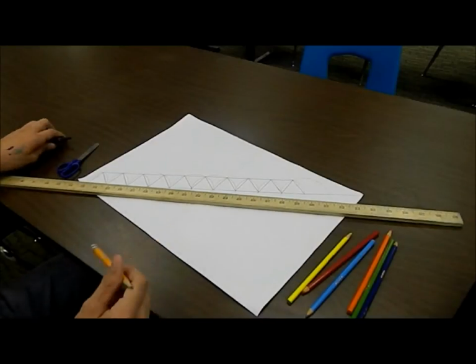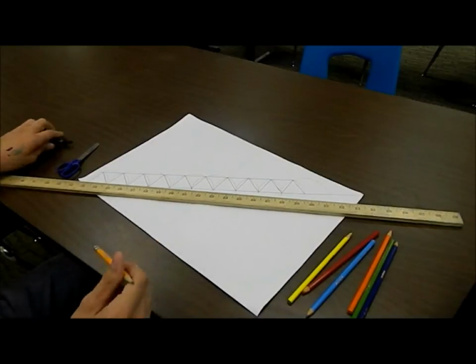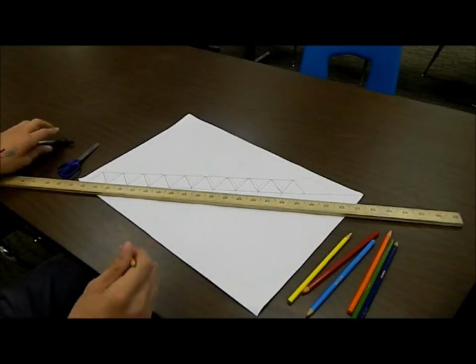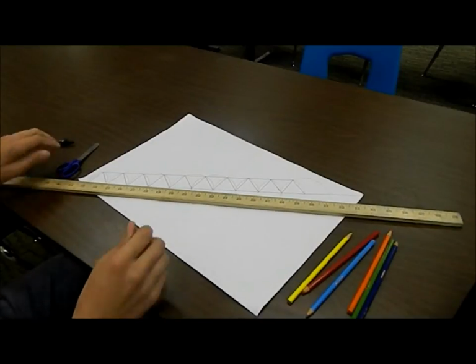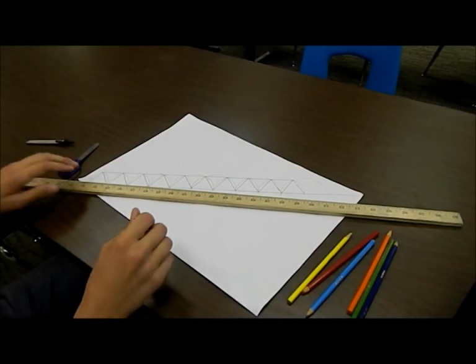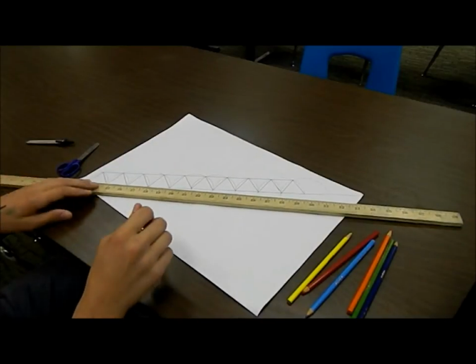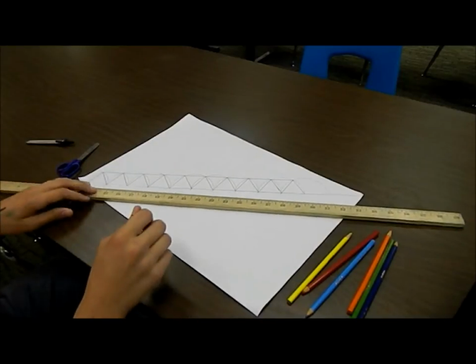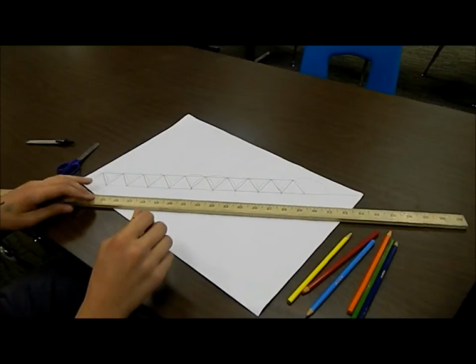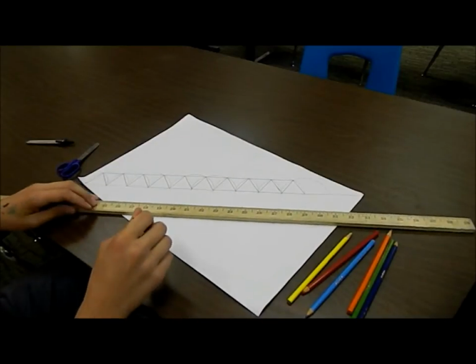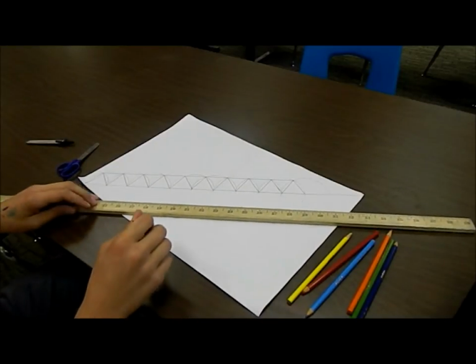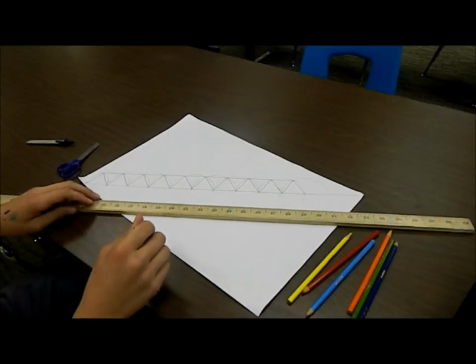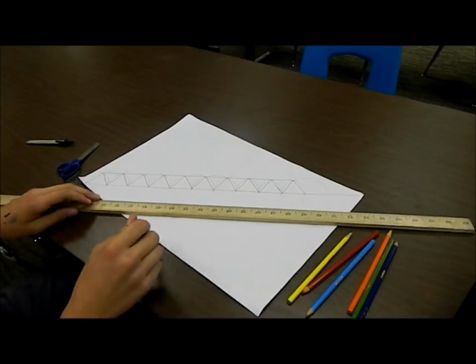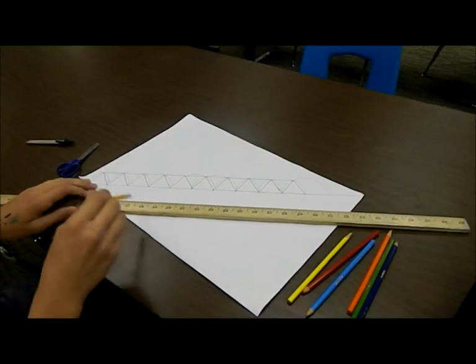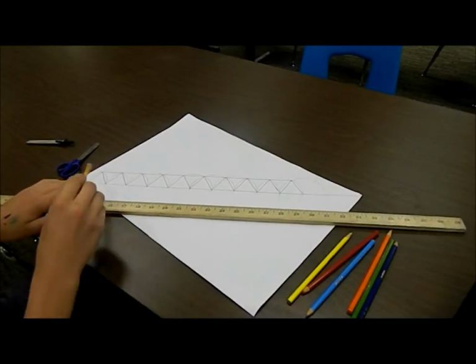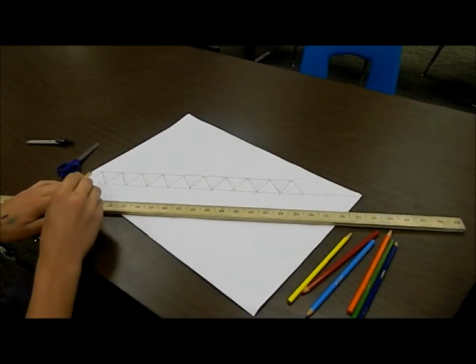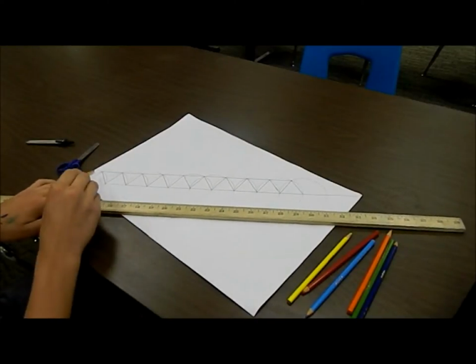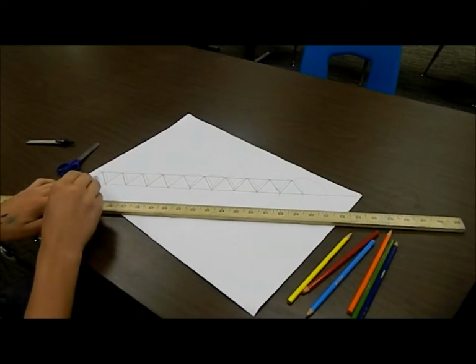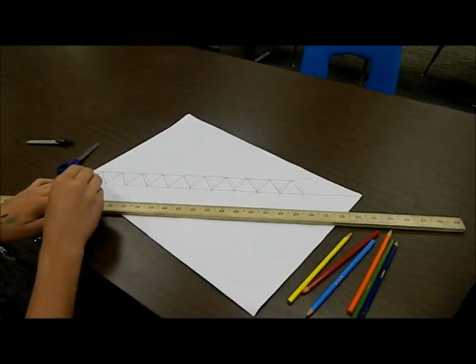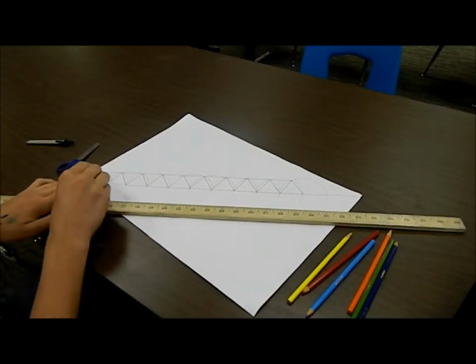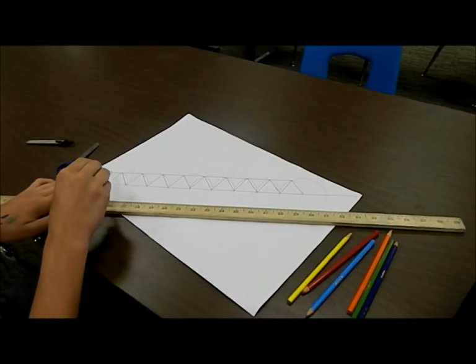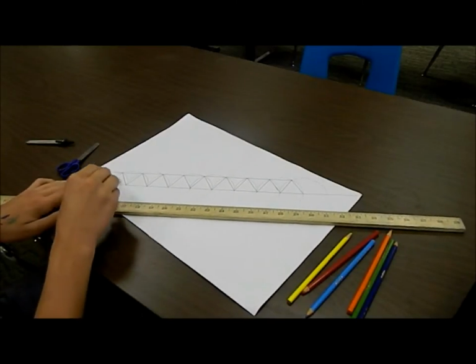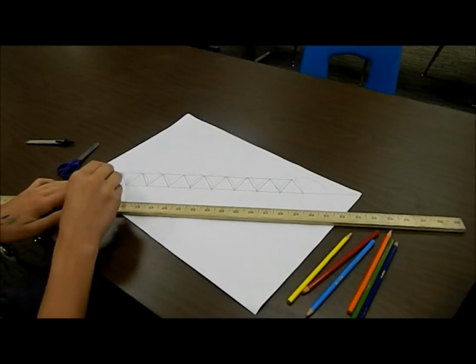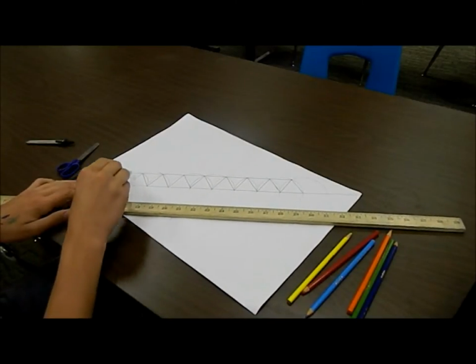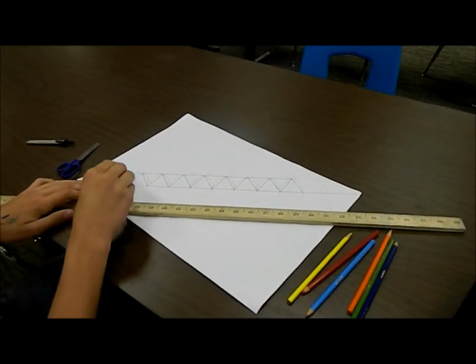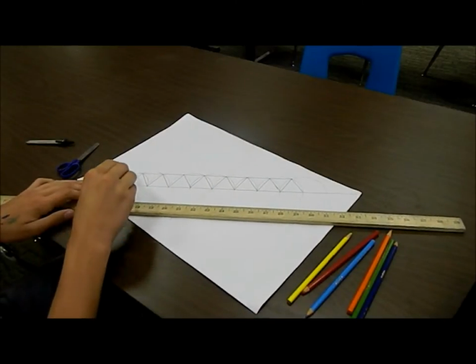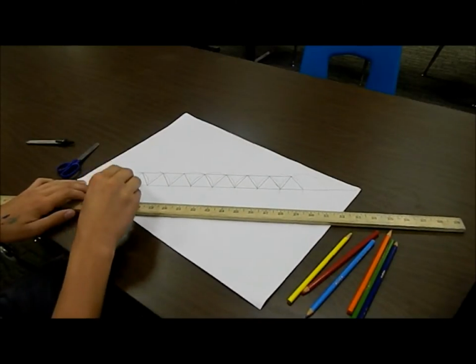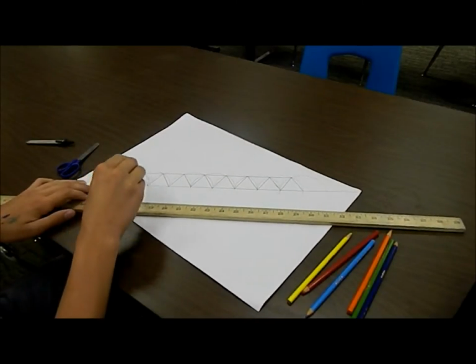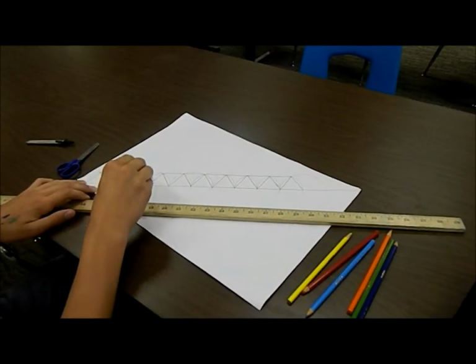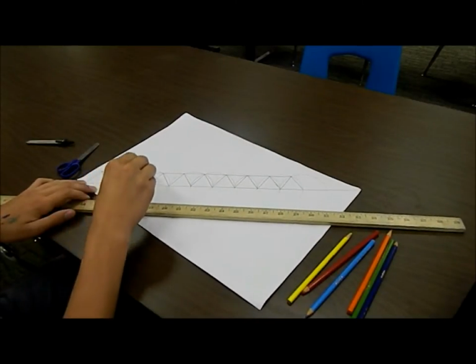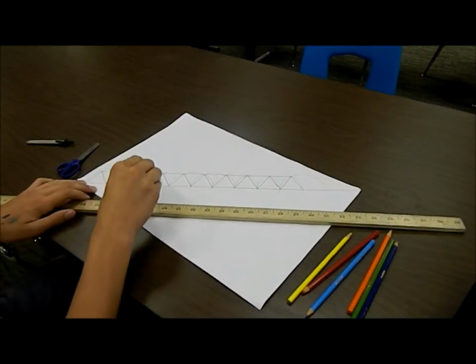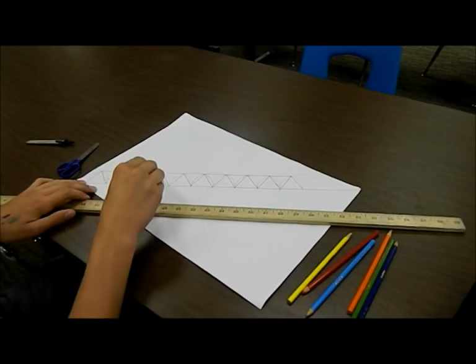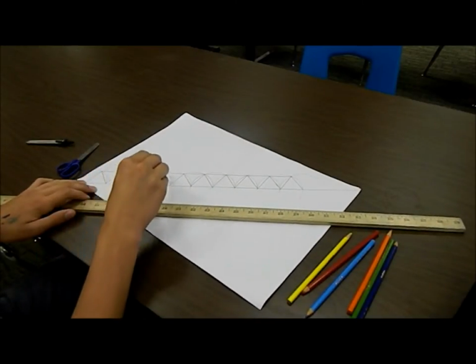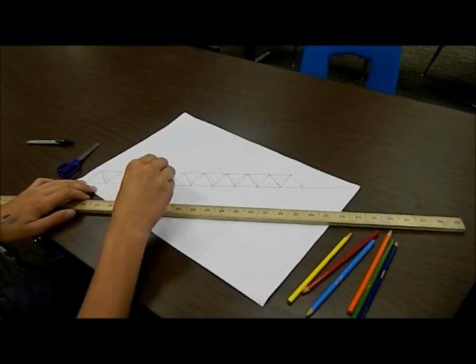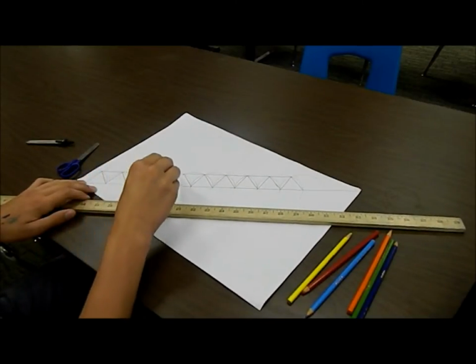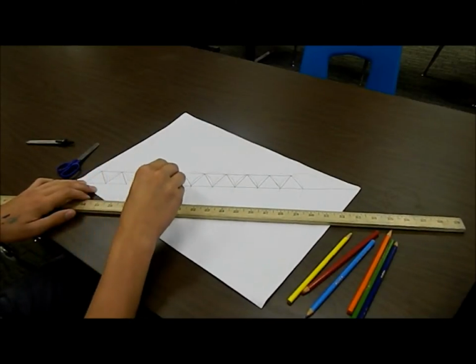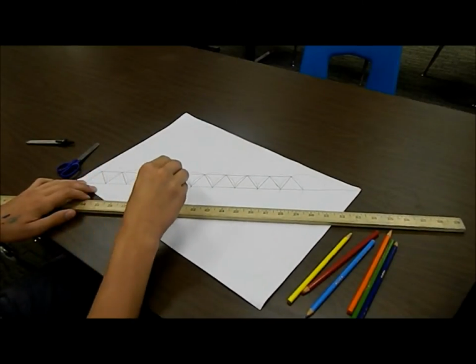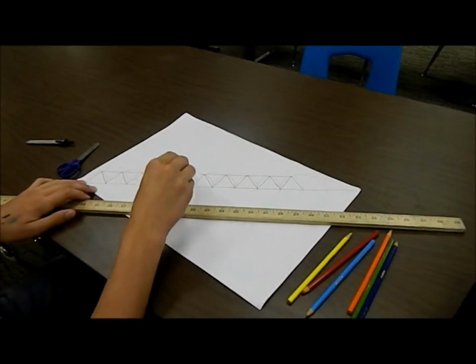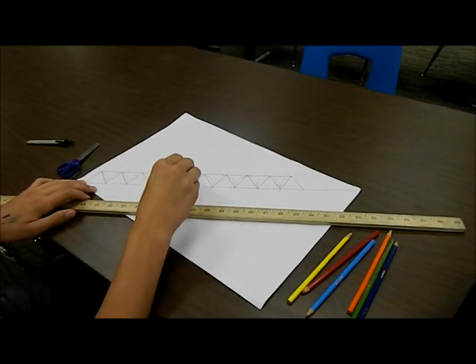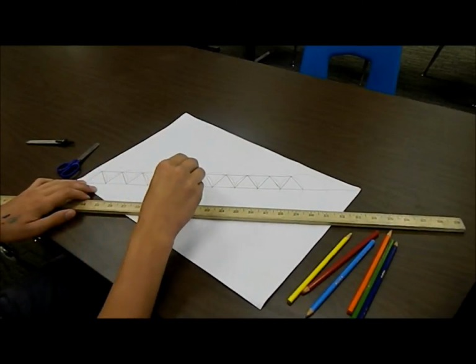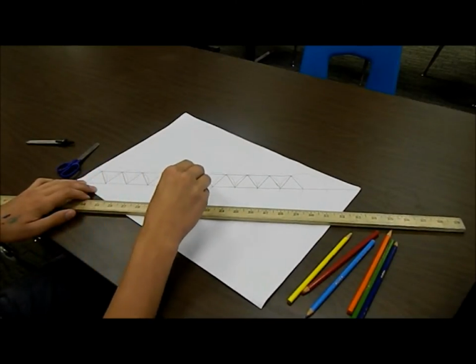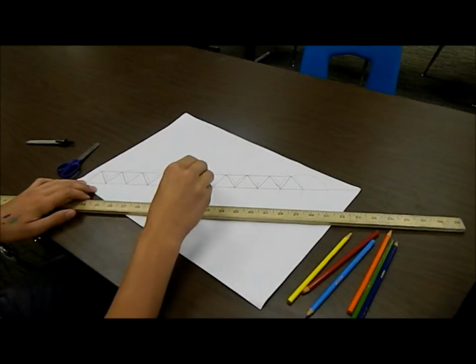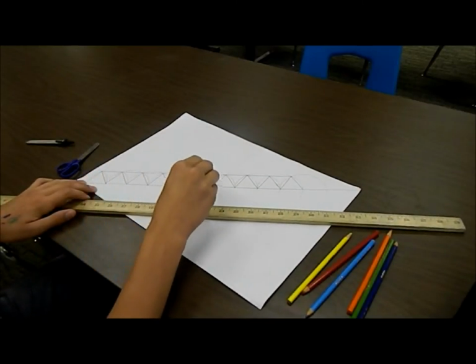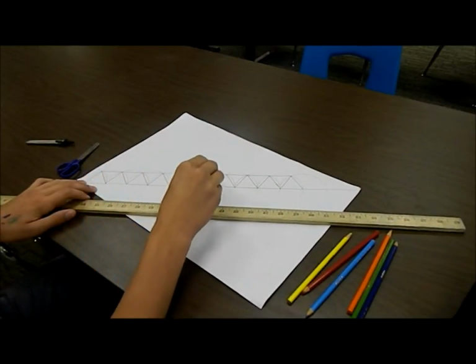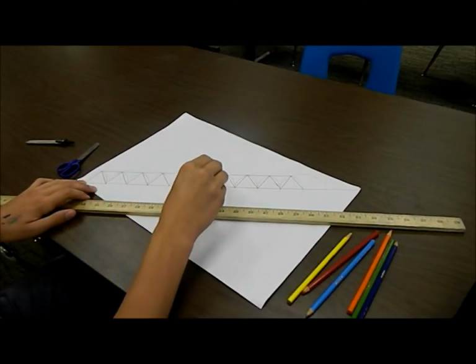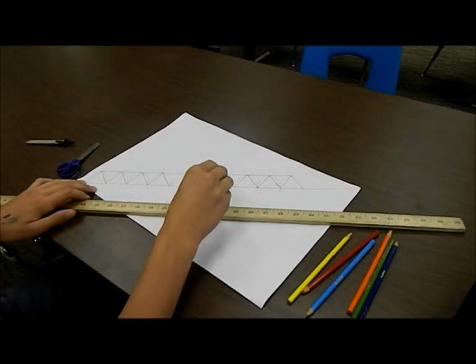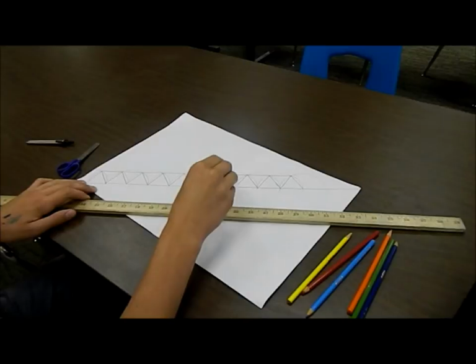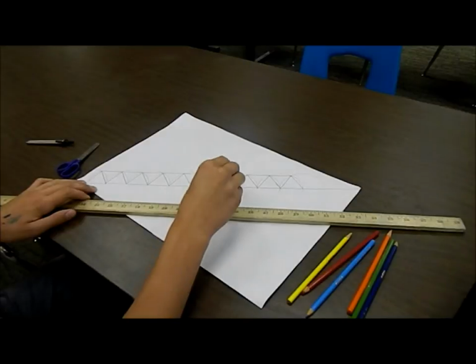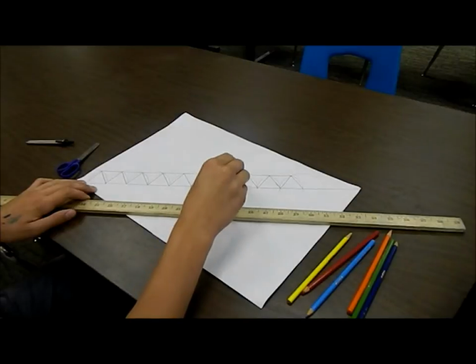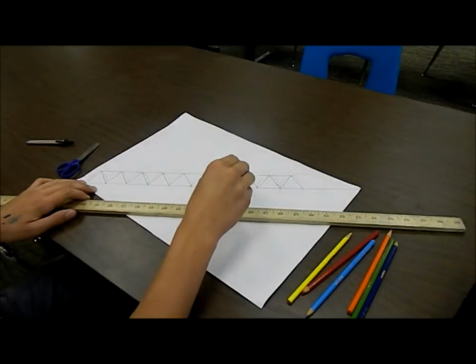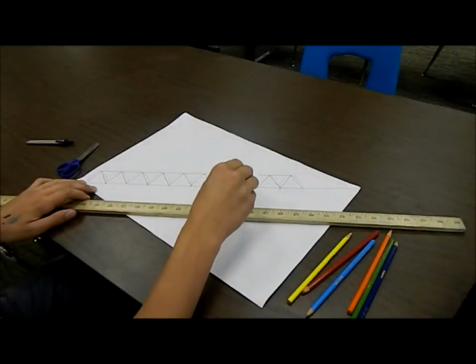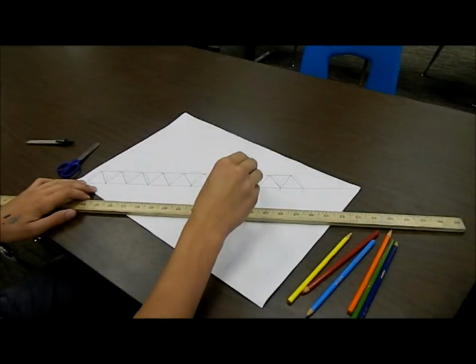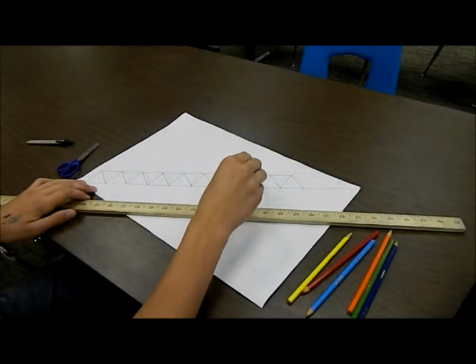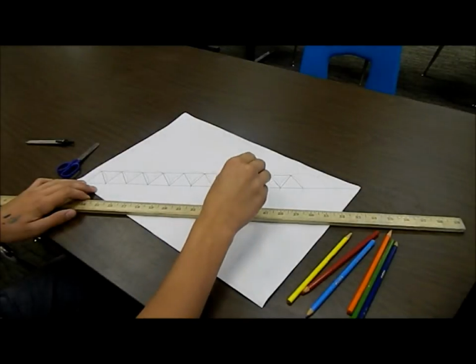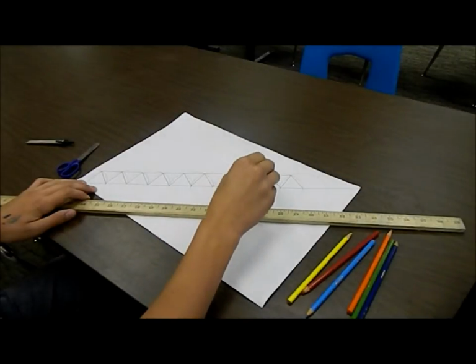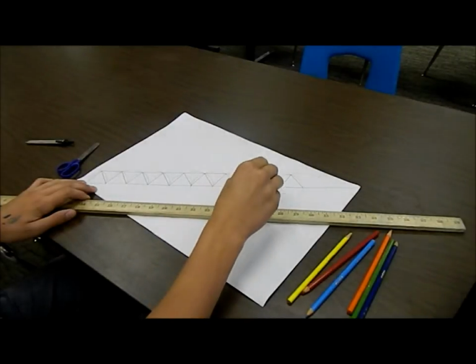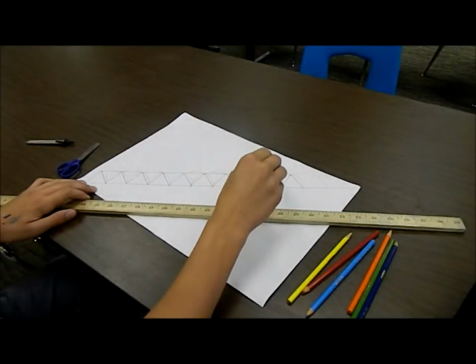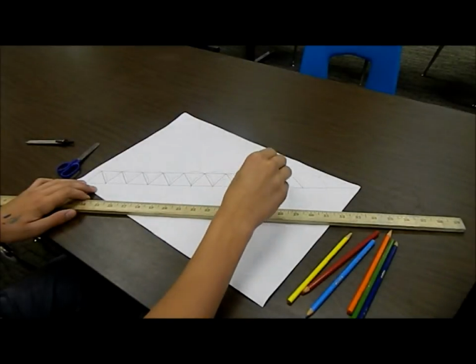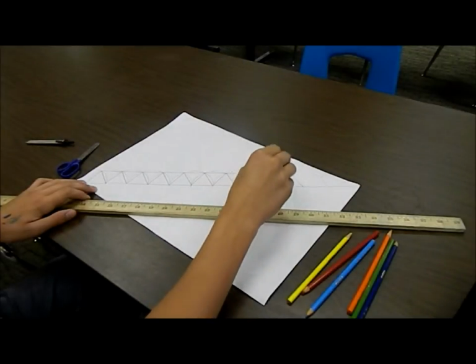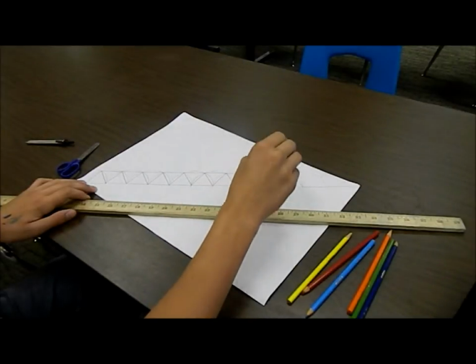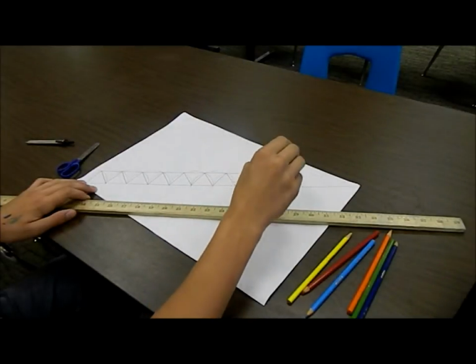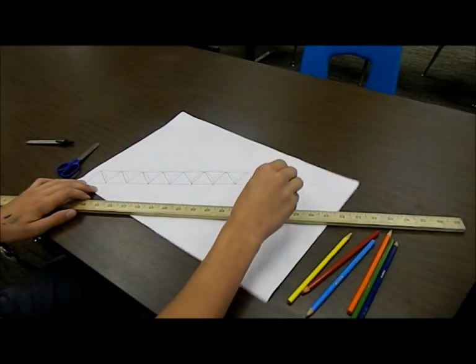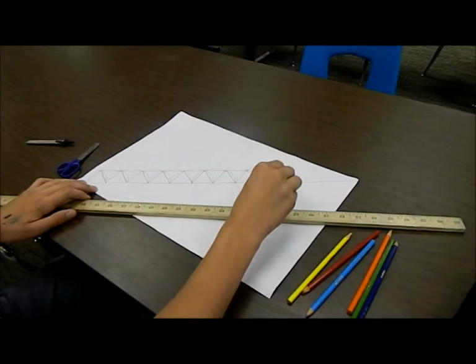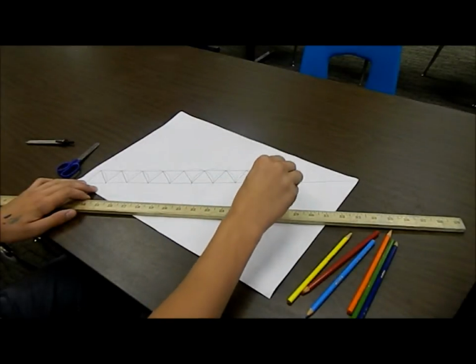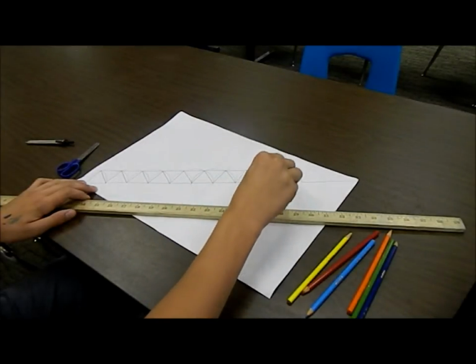You're going to need 19 of them: 1, 2, 3, 4, 5, 6, 7, 8, 9, 10, 11, 12, 13, 14, 15, 16, 17, 18, 19.